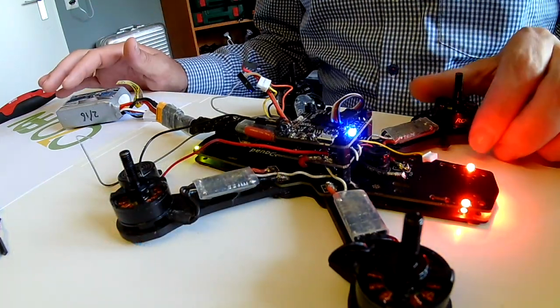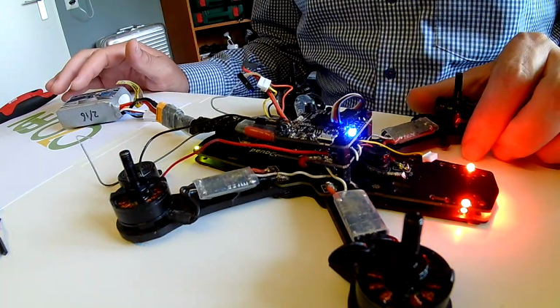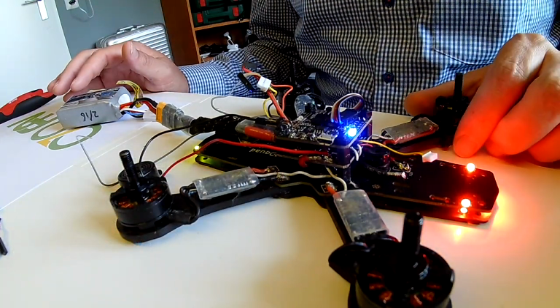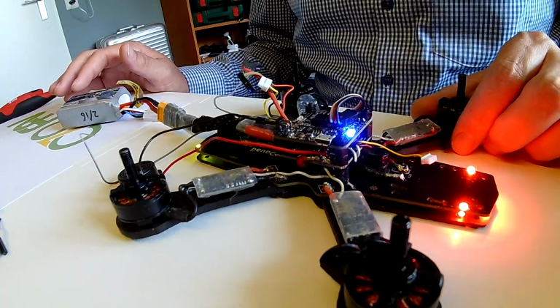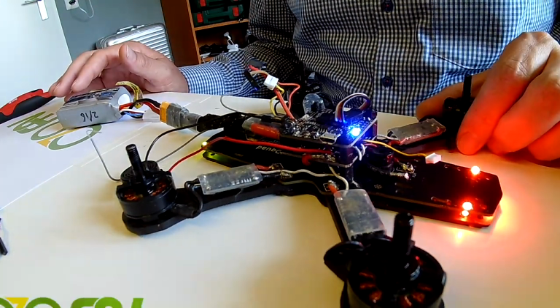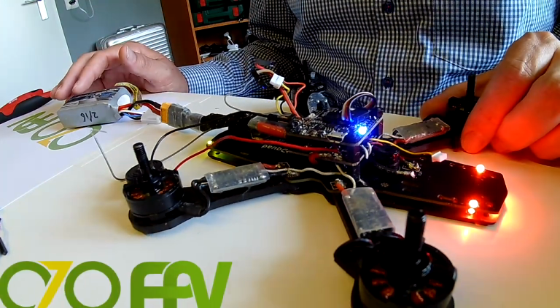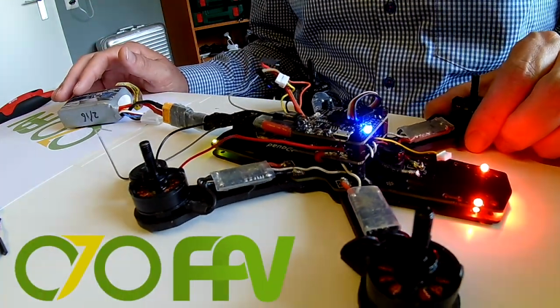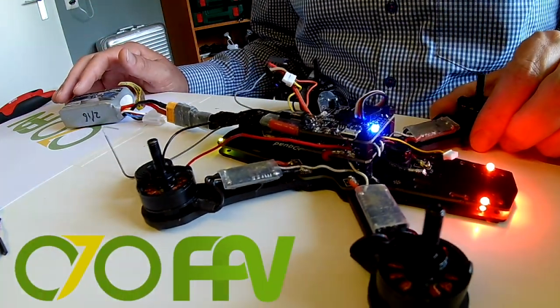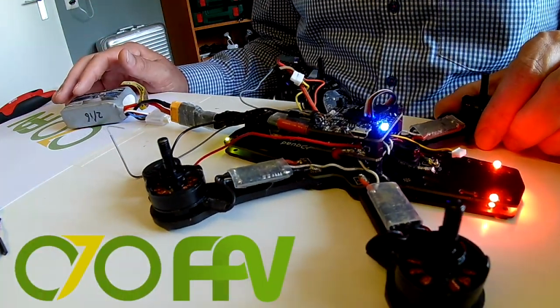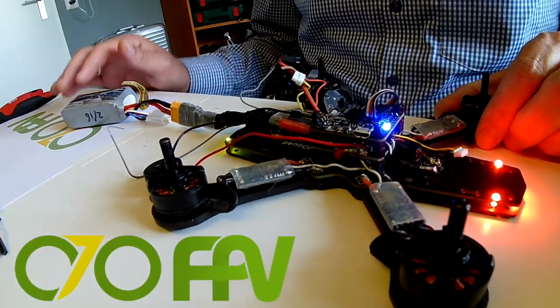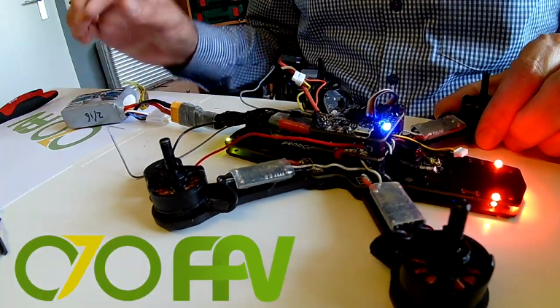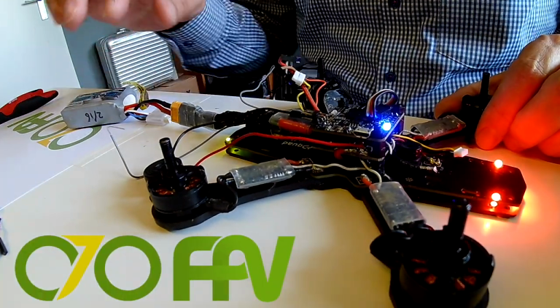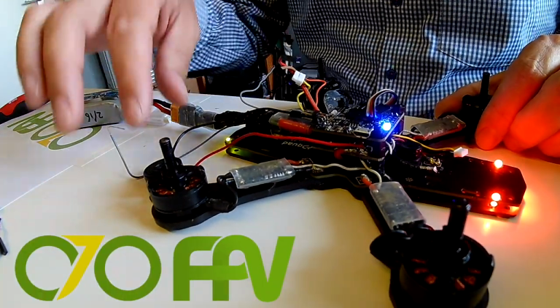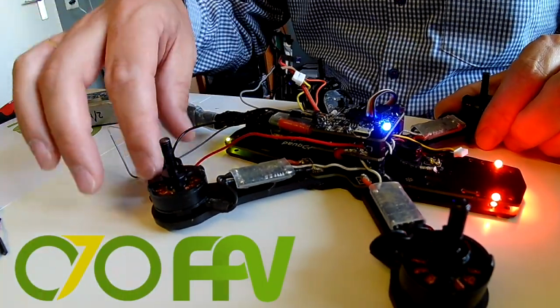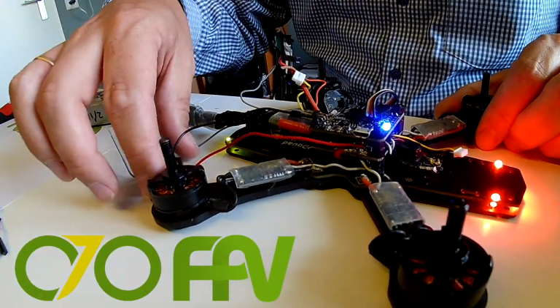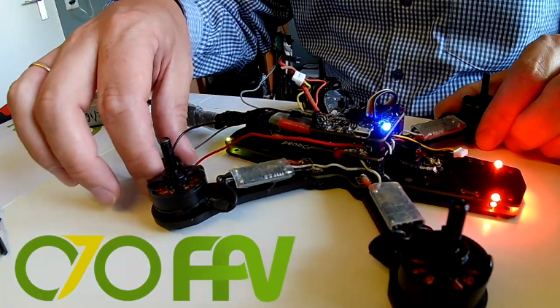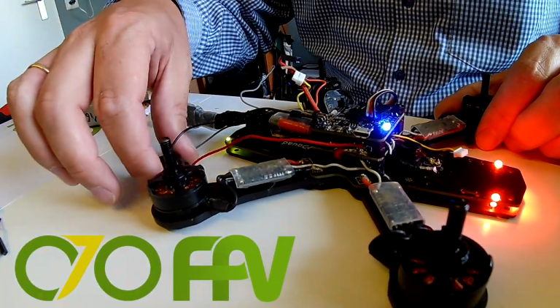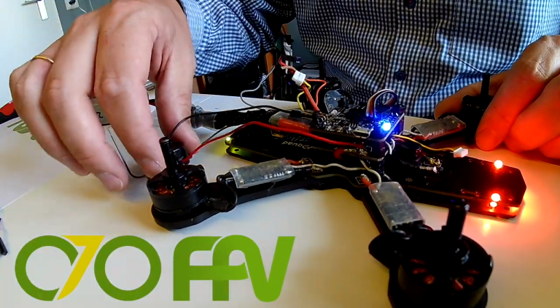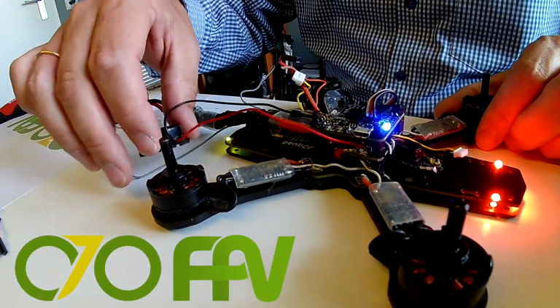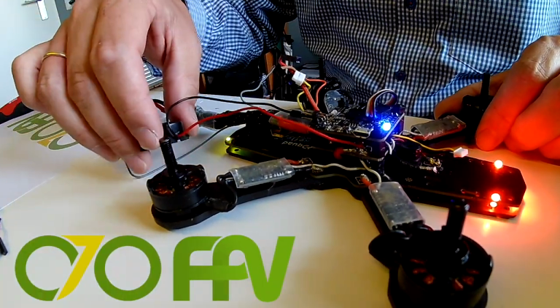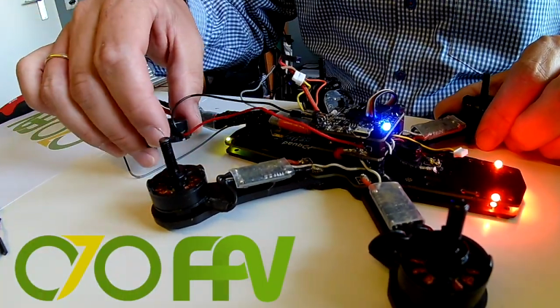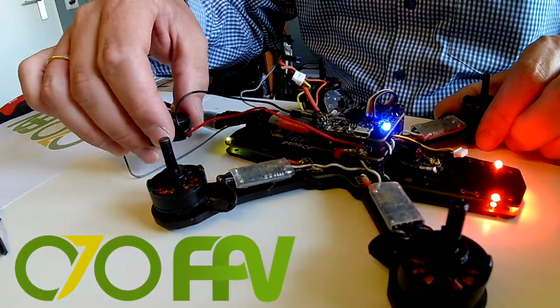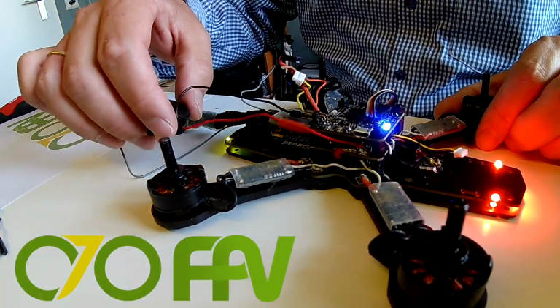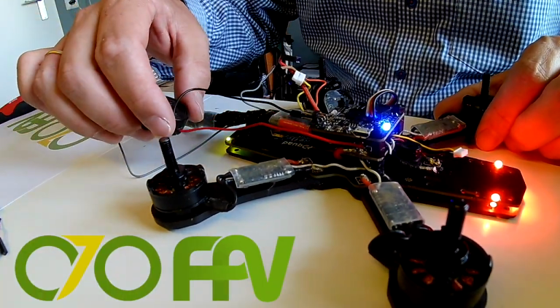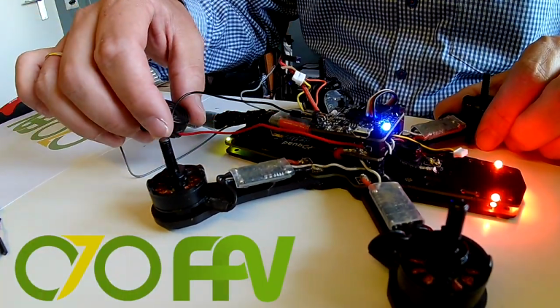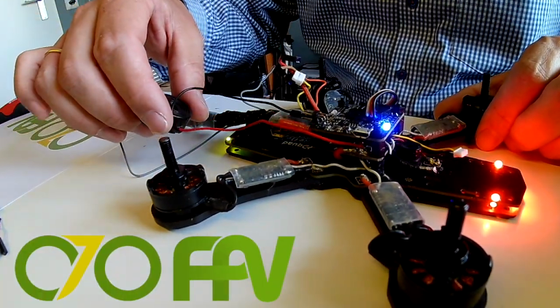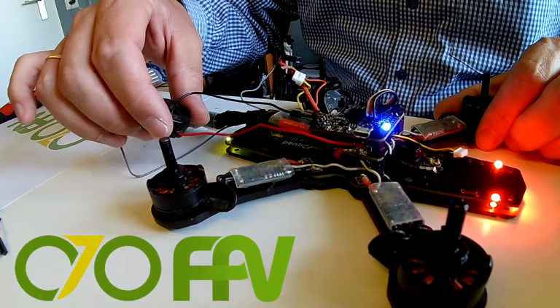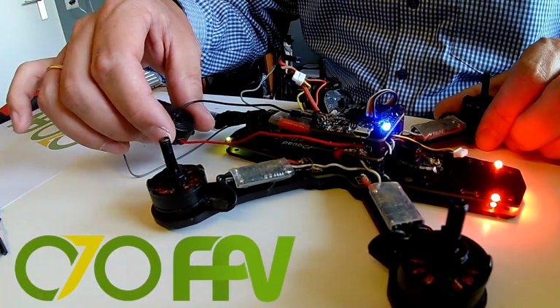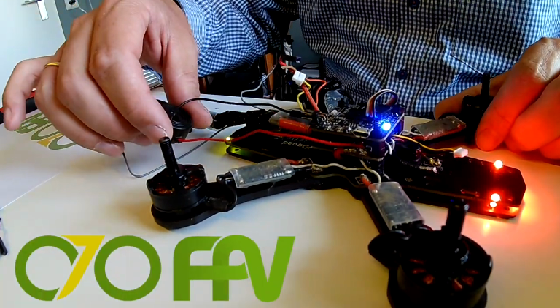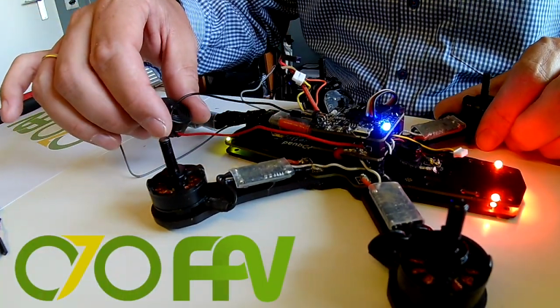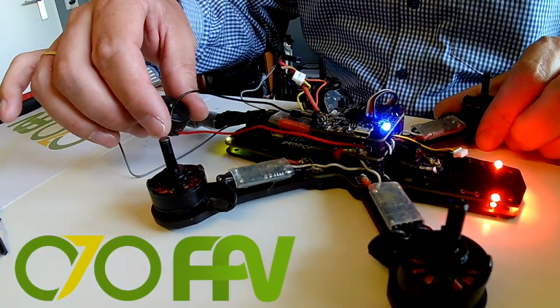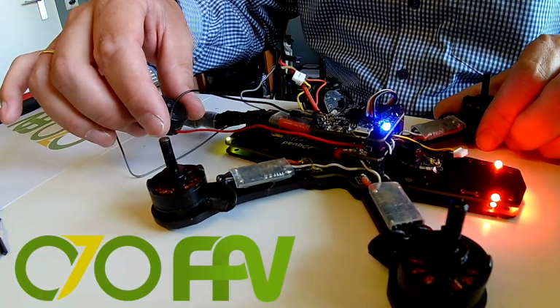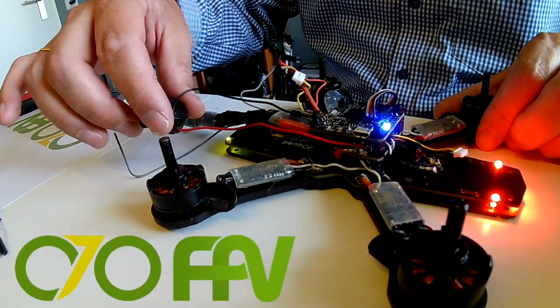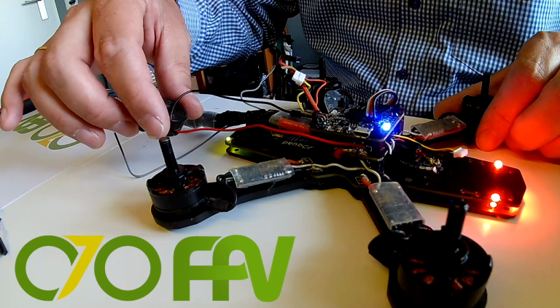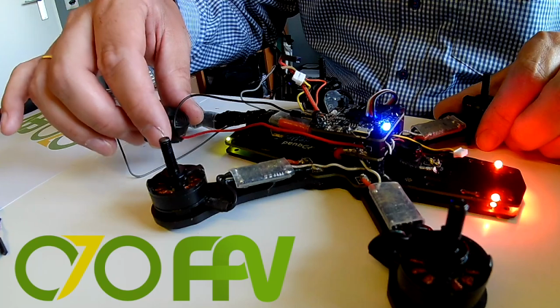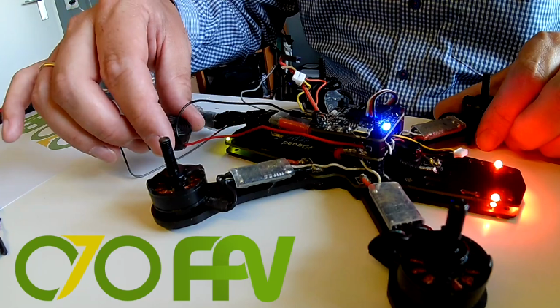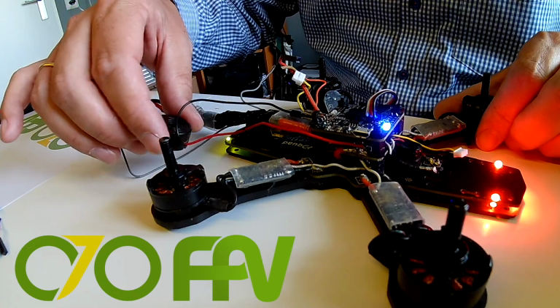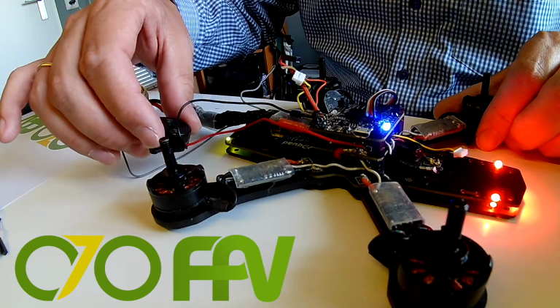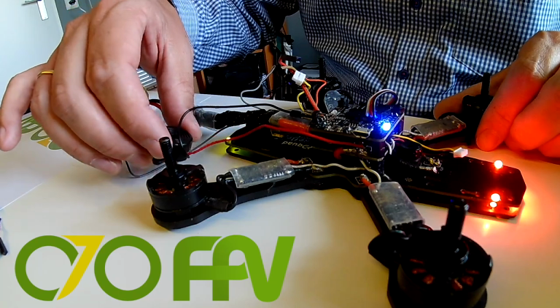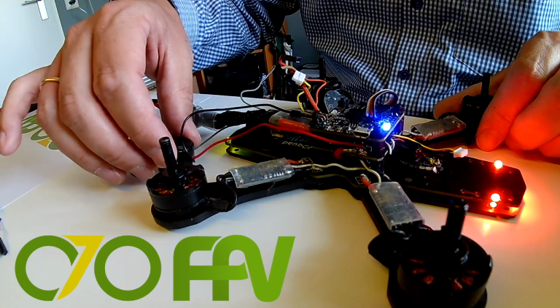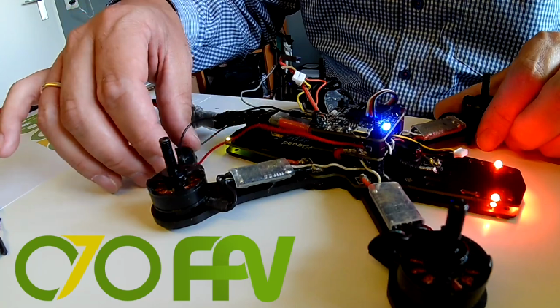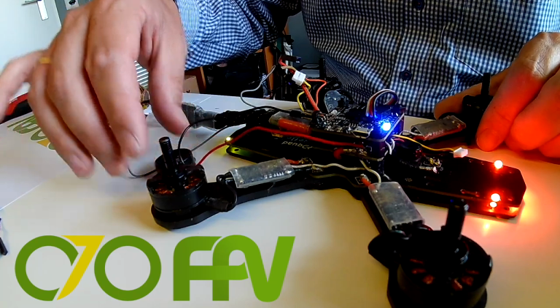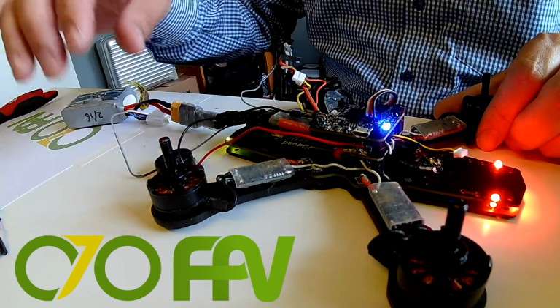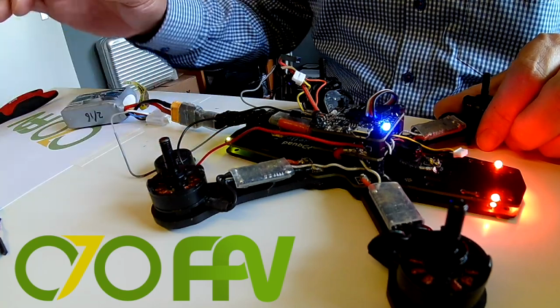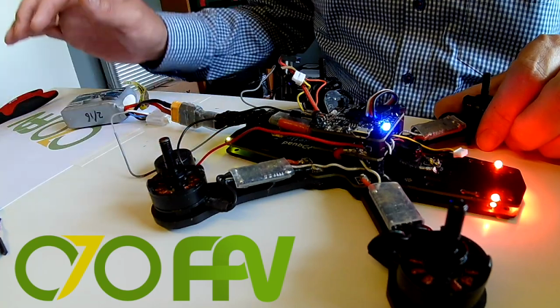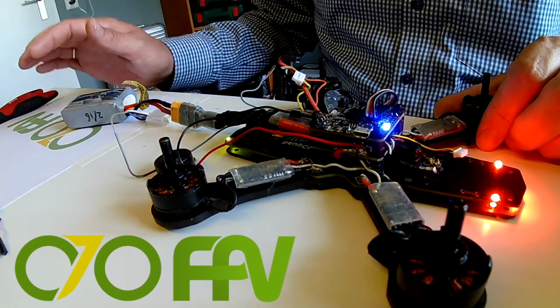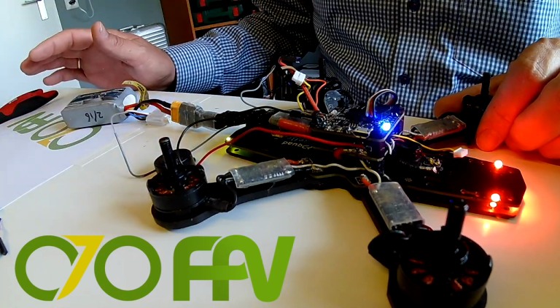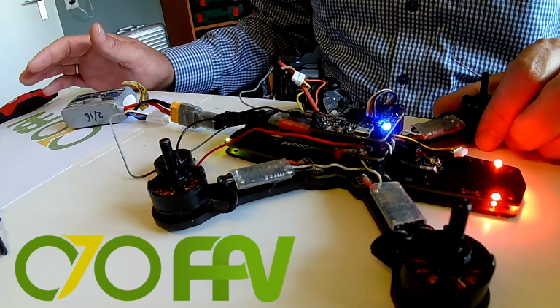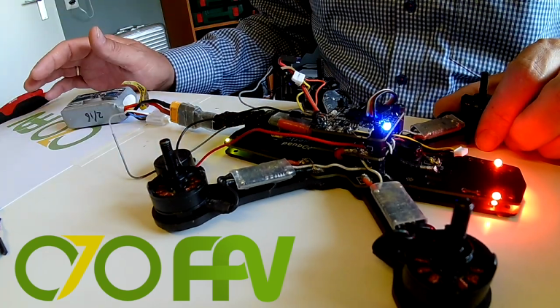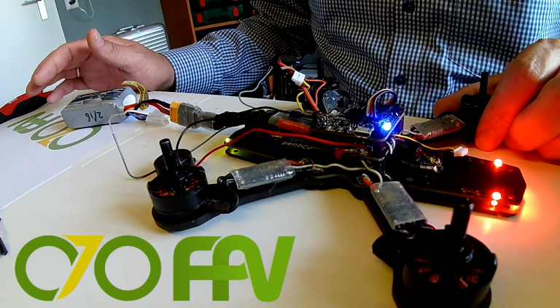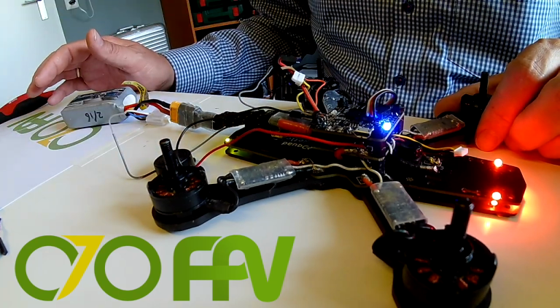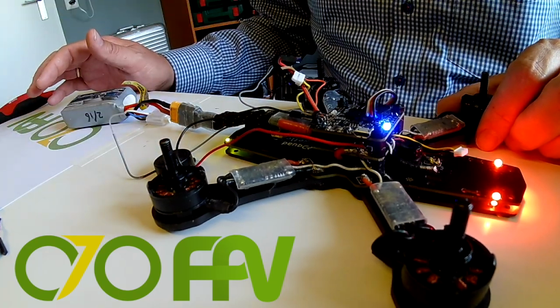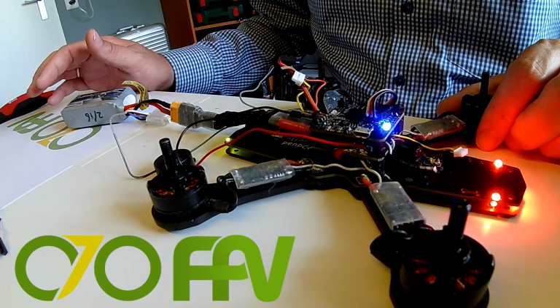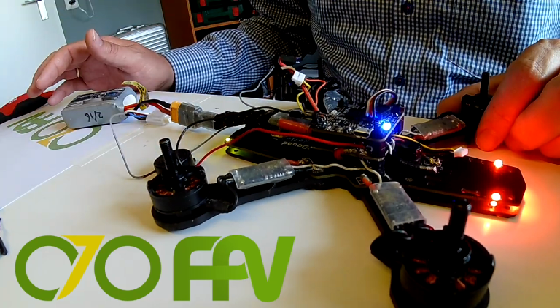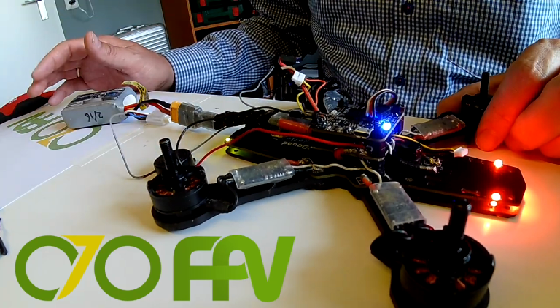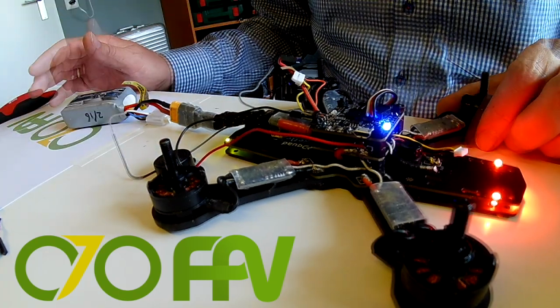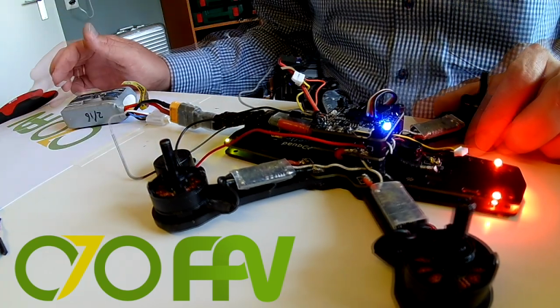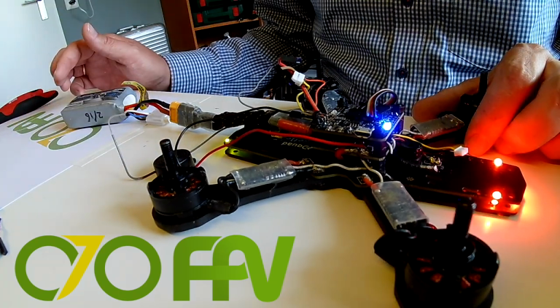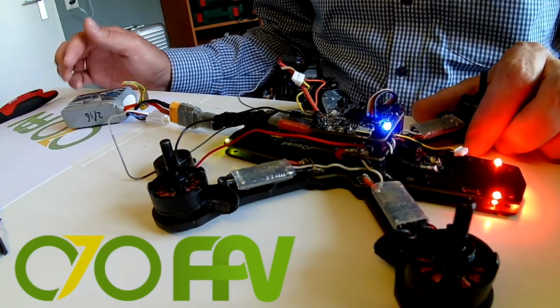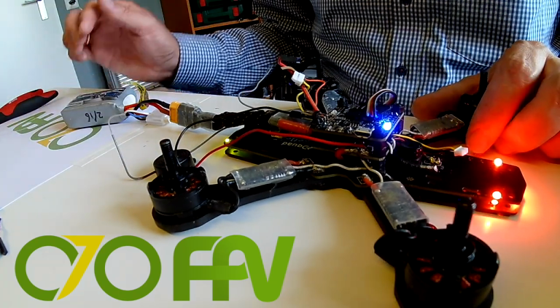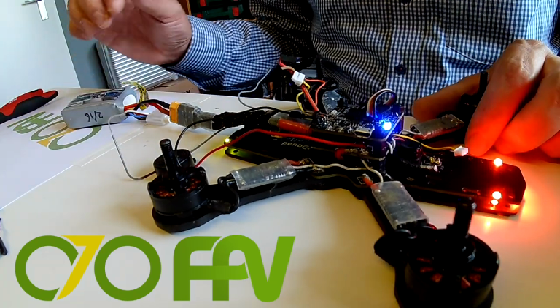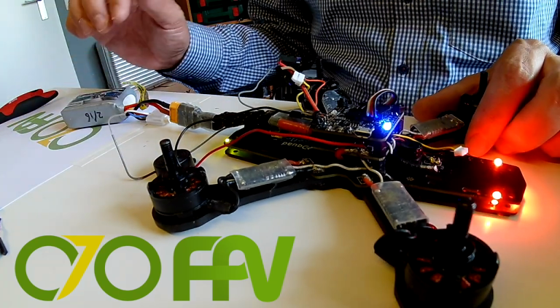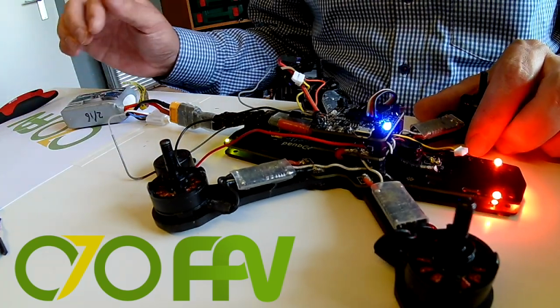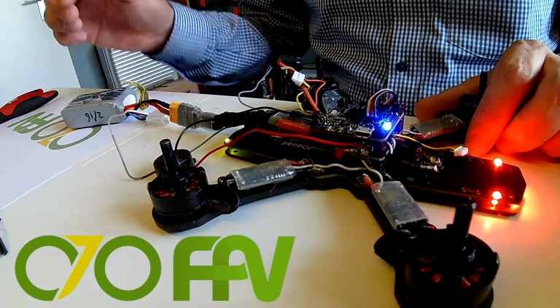So I hope you like this simple trick. Works for me finding my quad back in the field. Hope it works for you as well. Have a nice day.